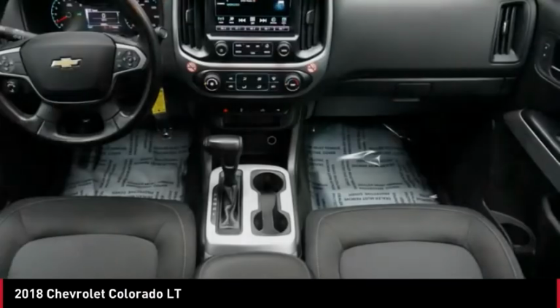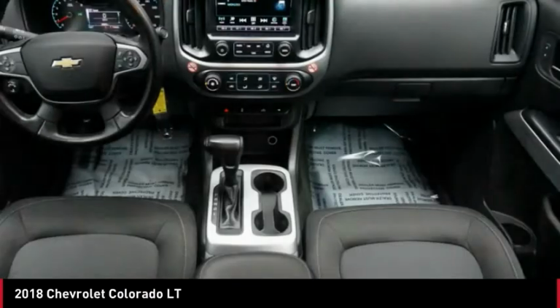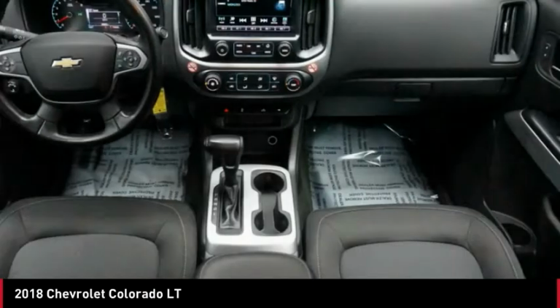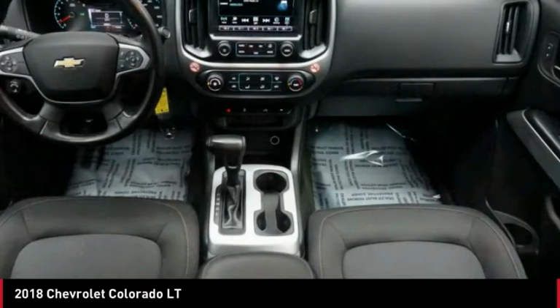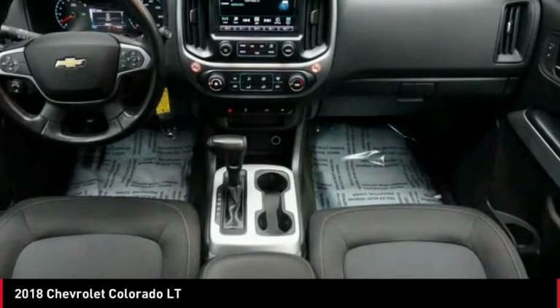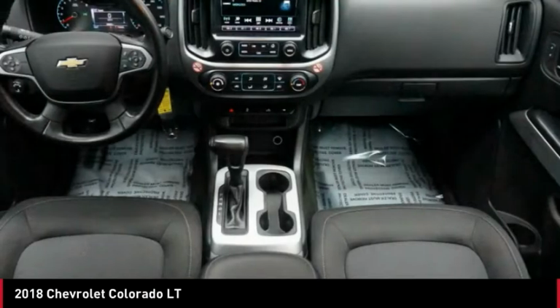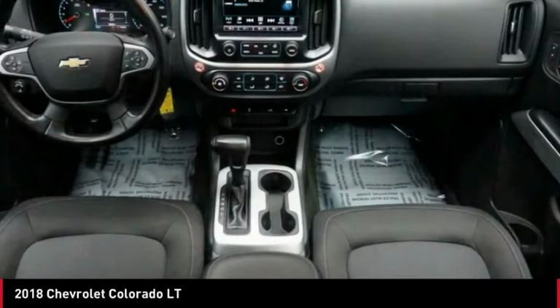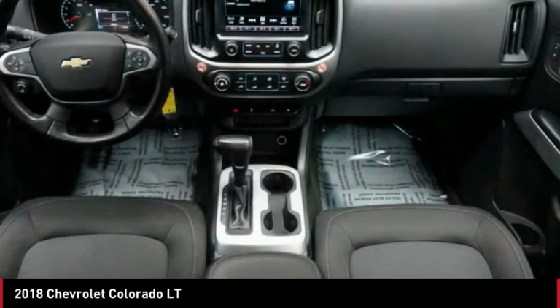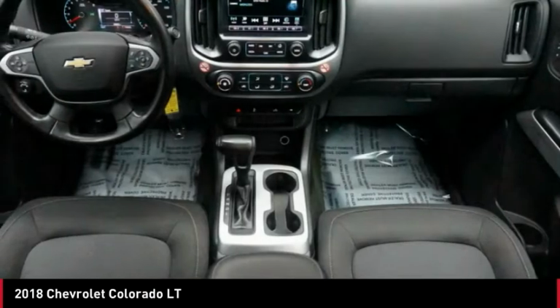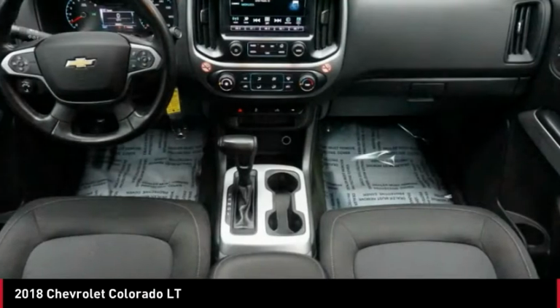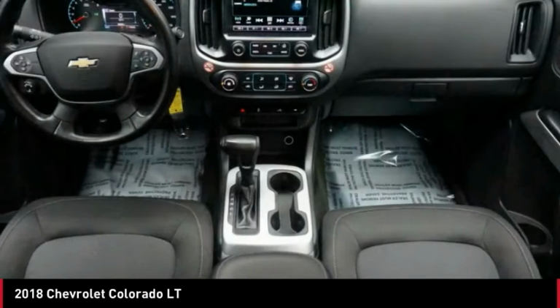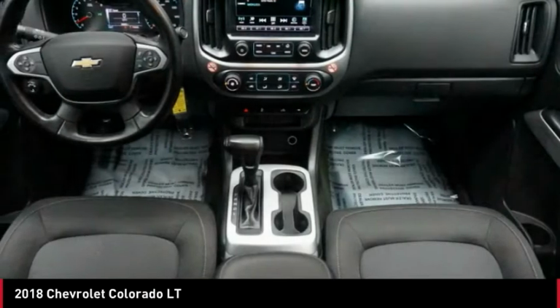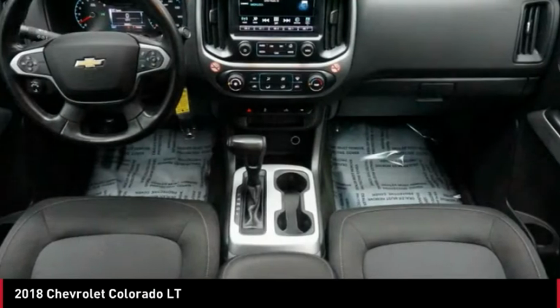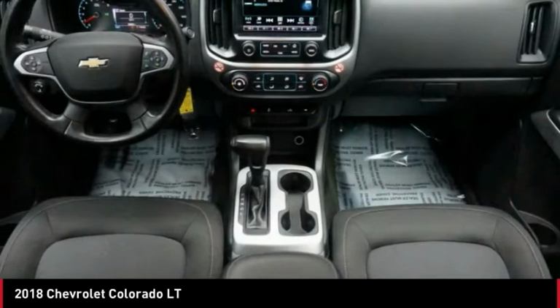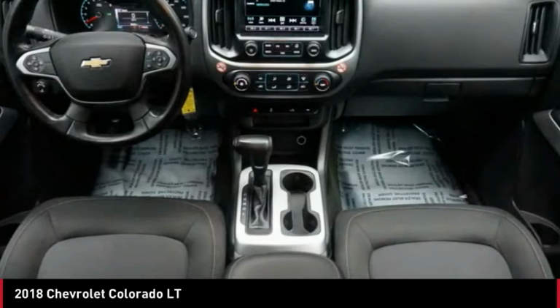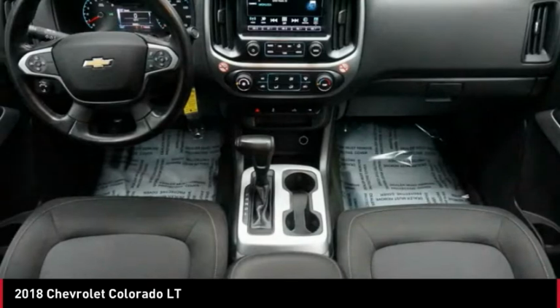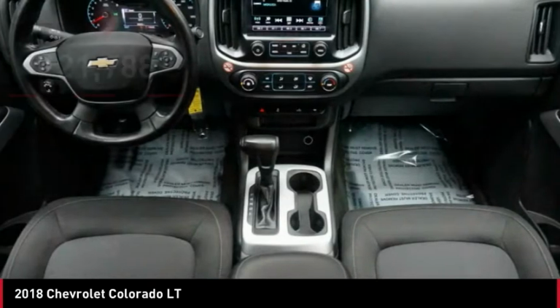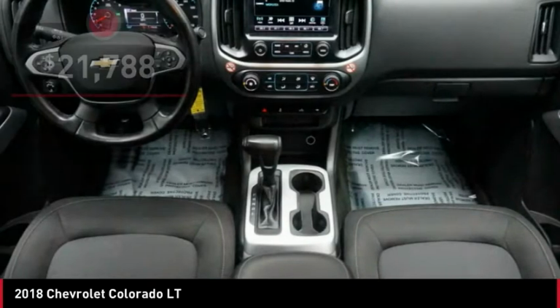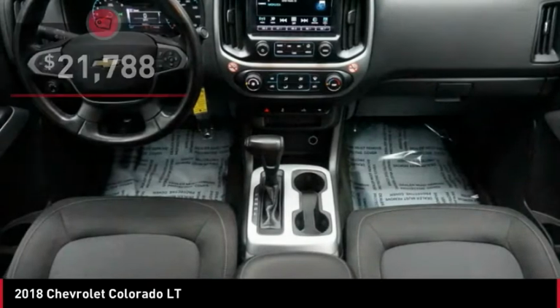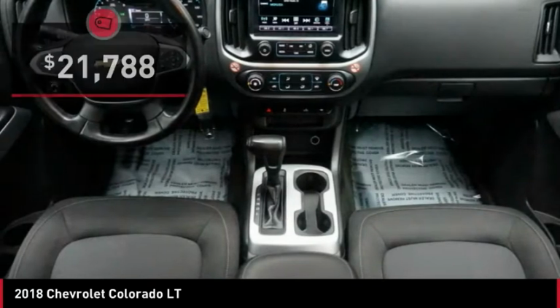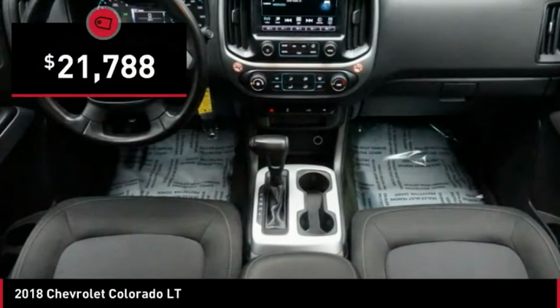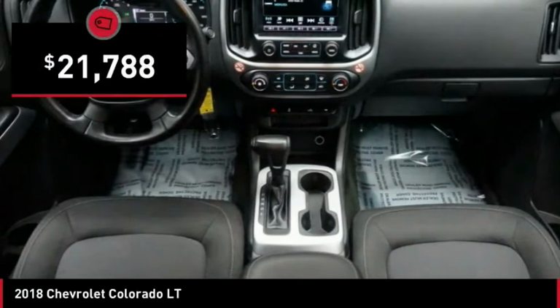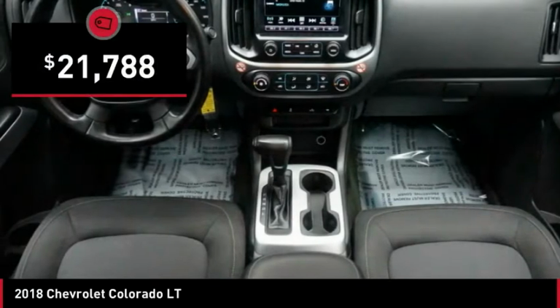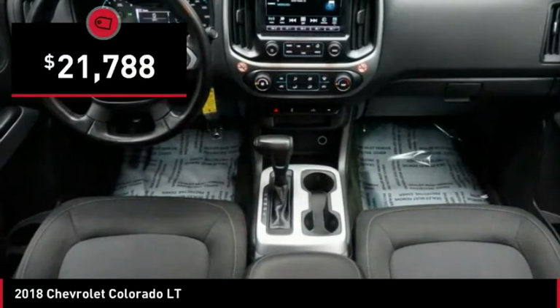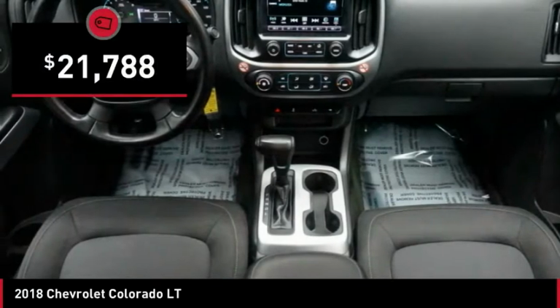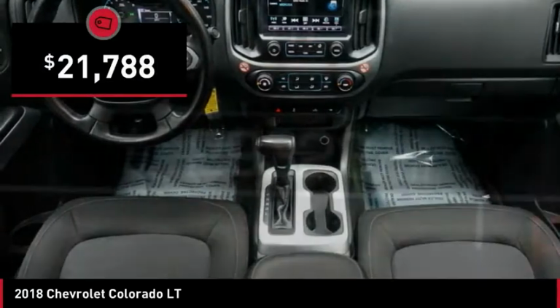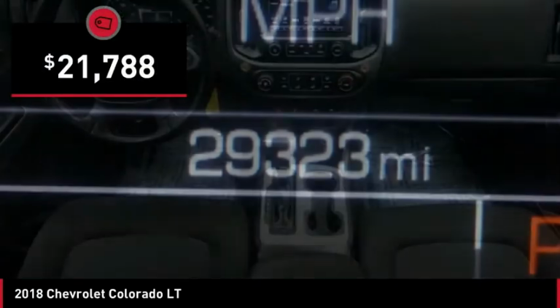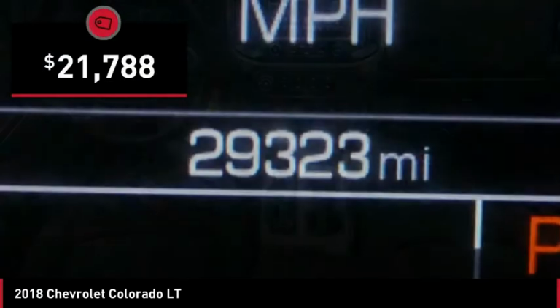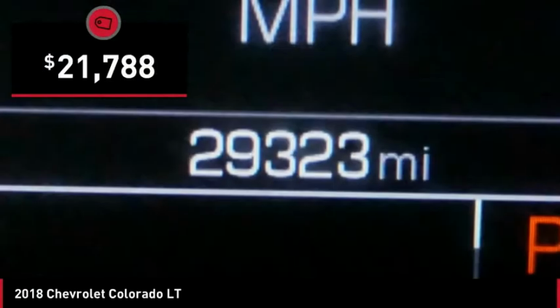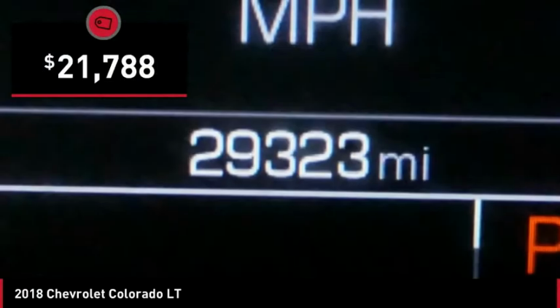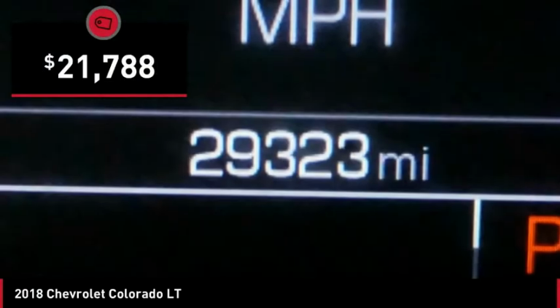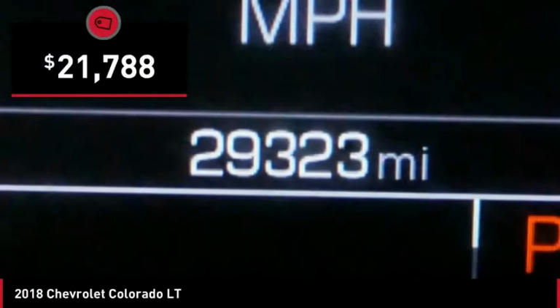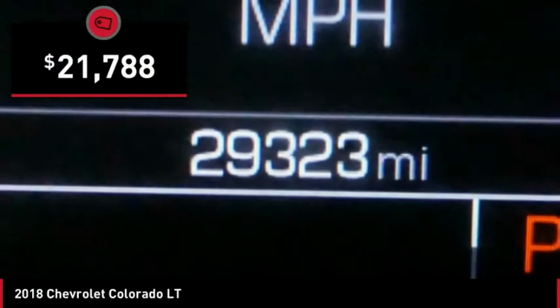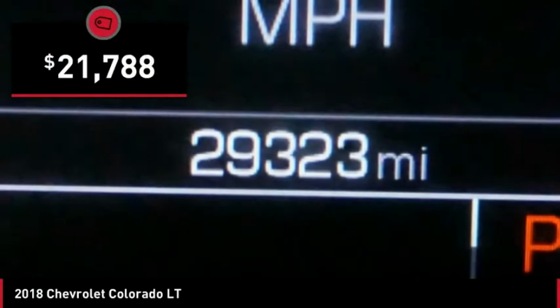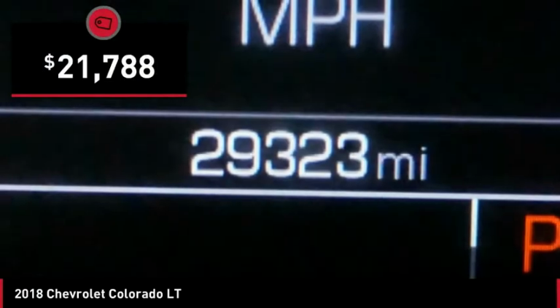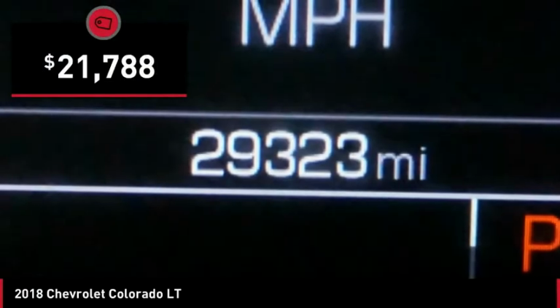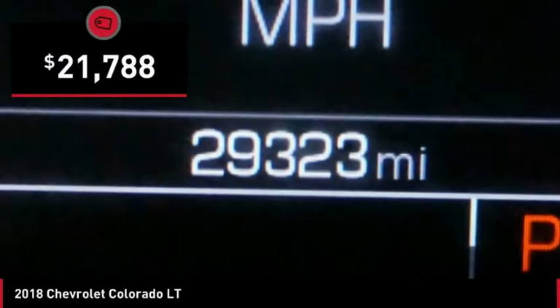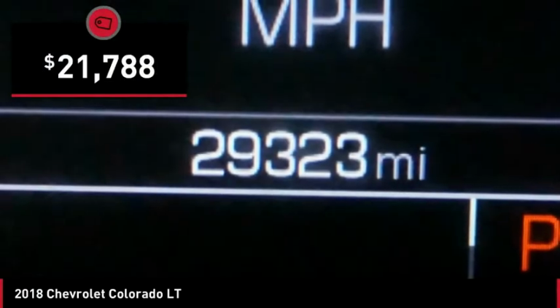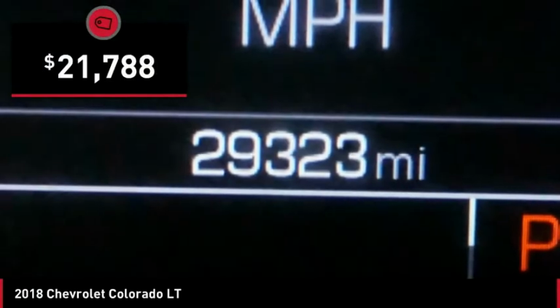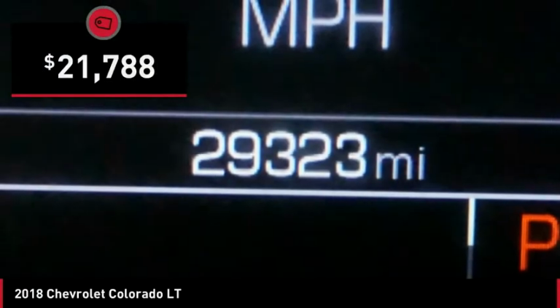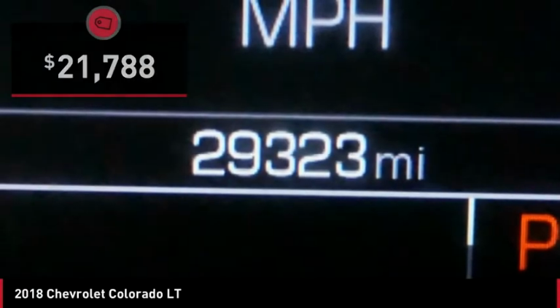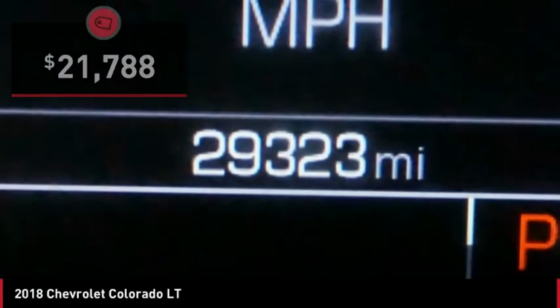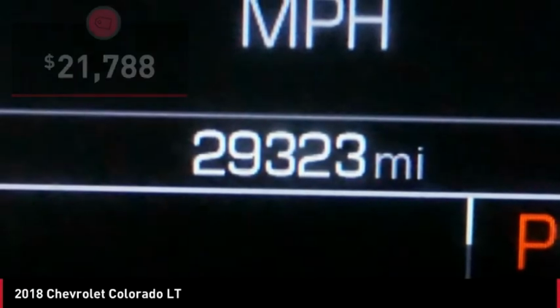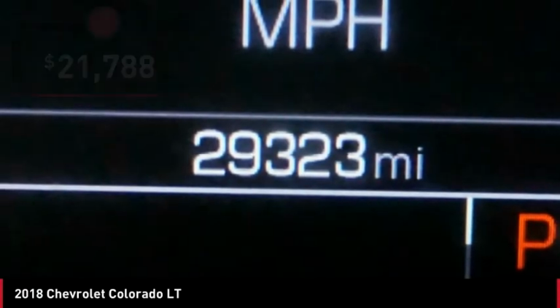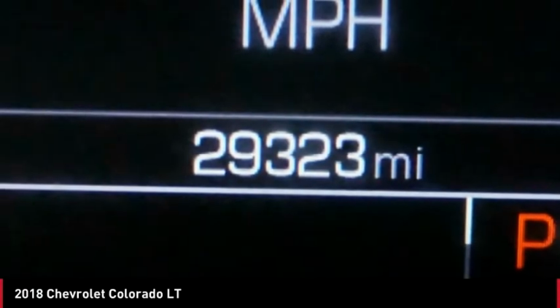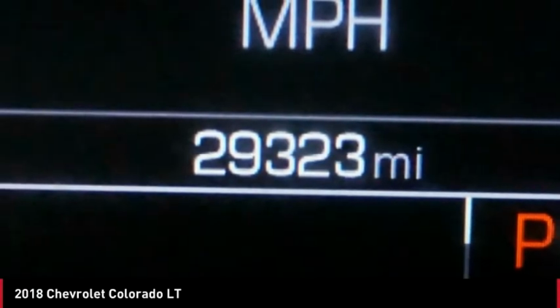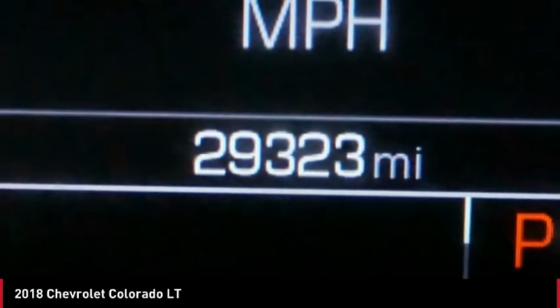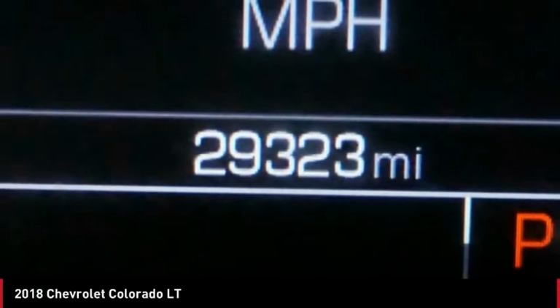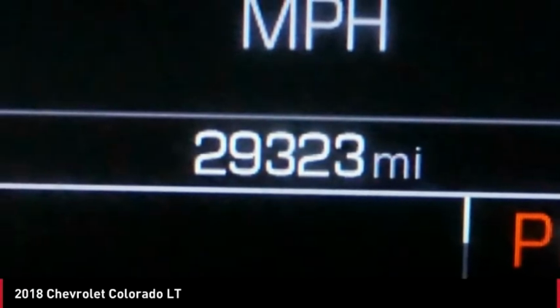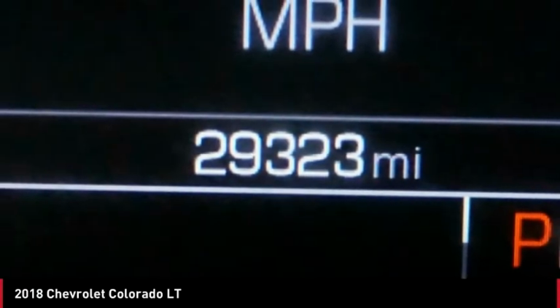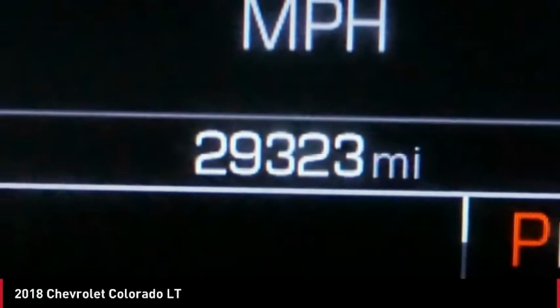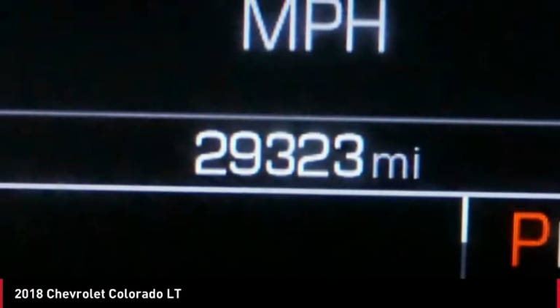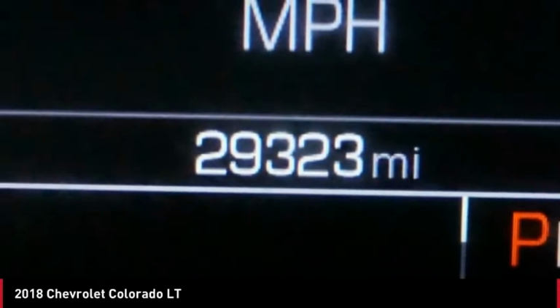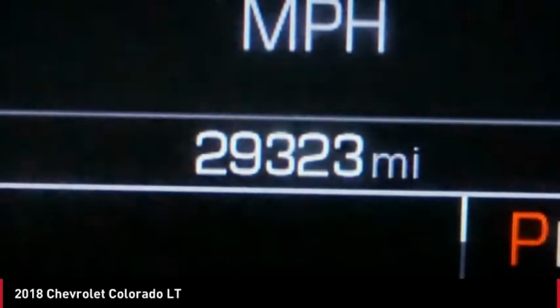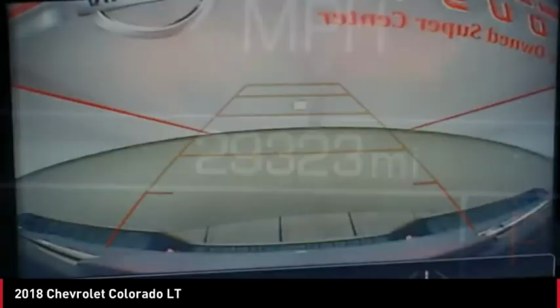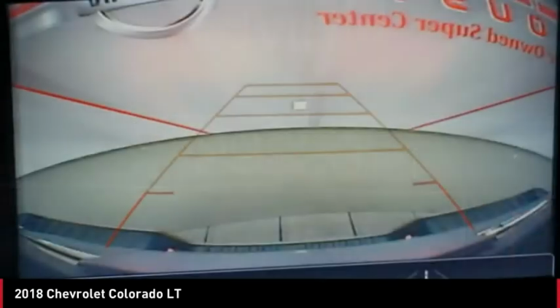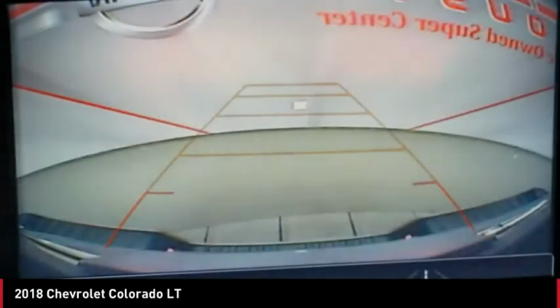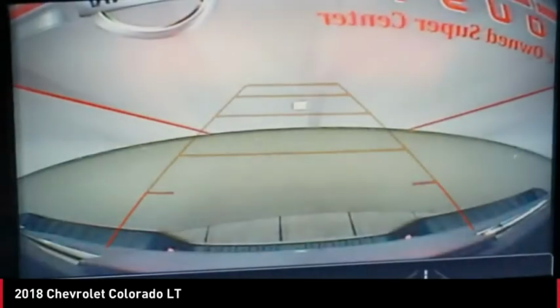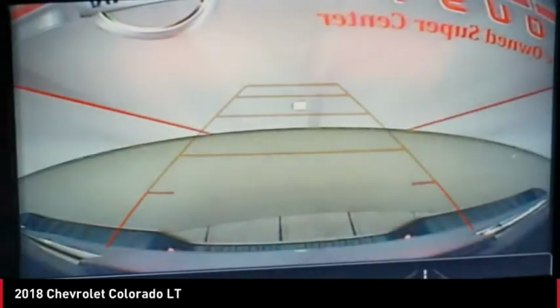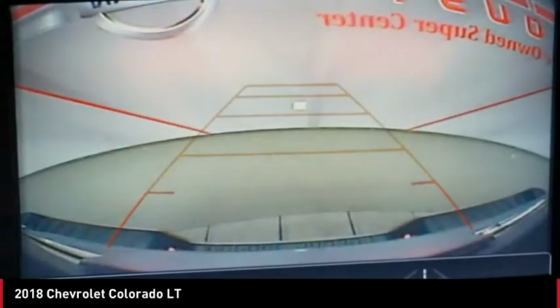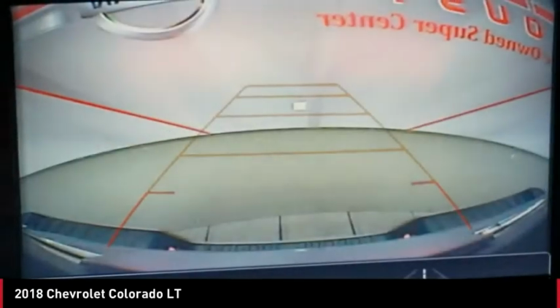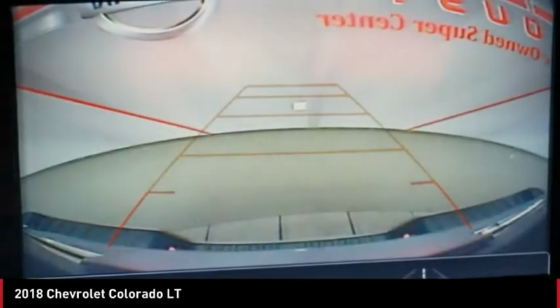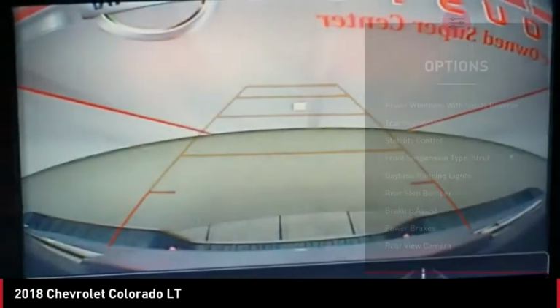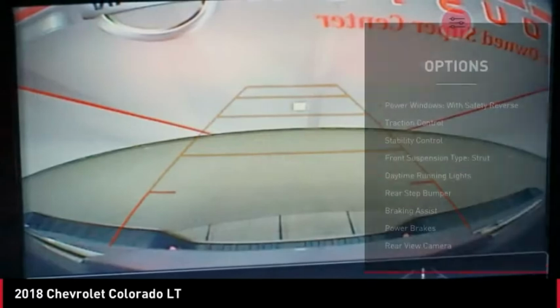Colorado is it and is priced below $25,000. Here are some of this vehicle's great options.